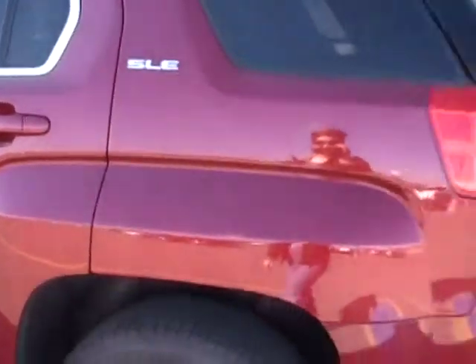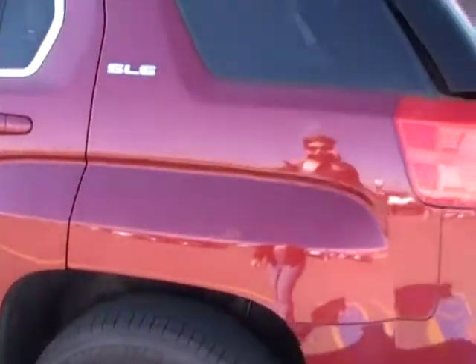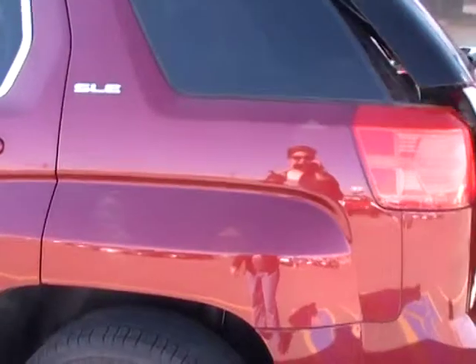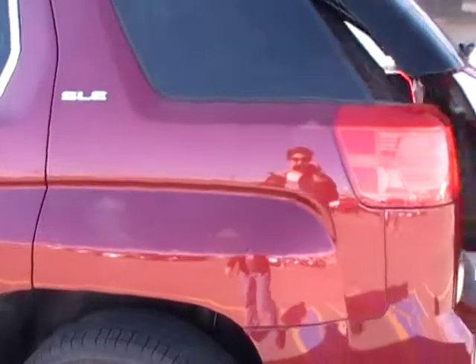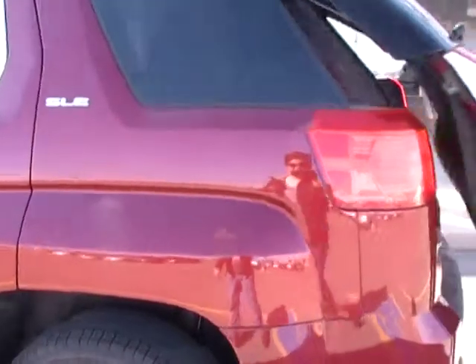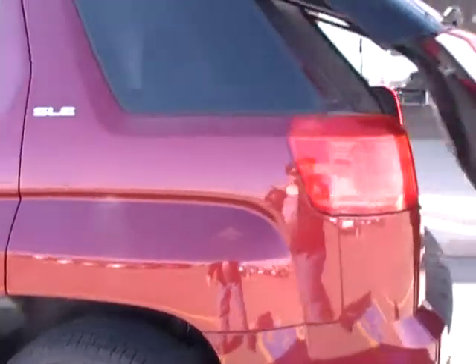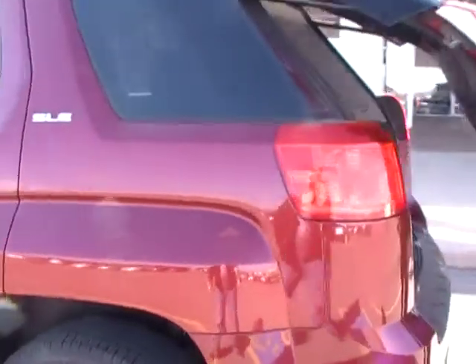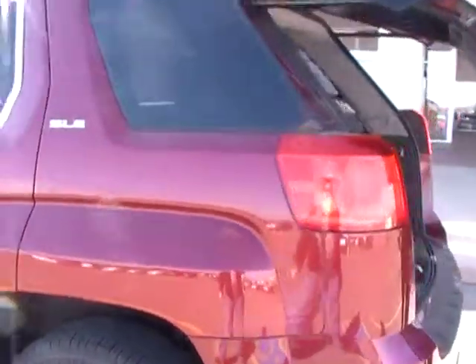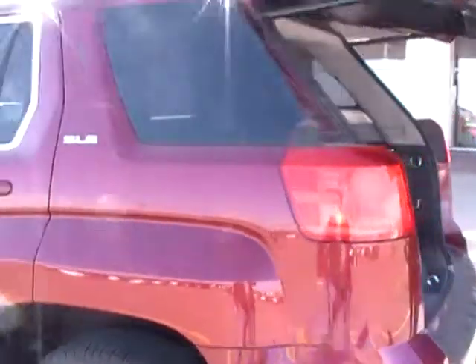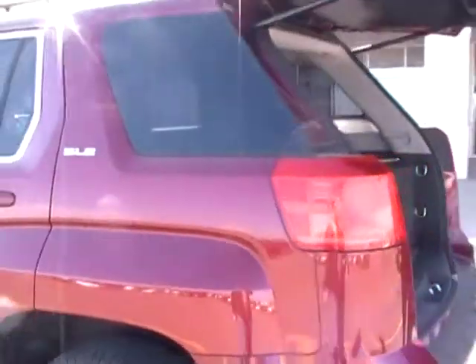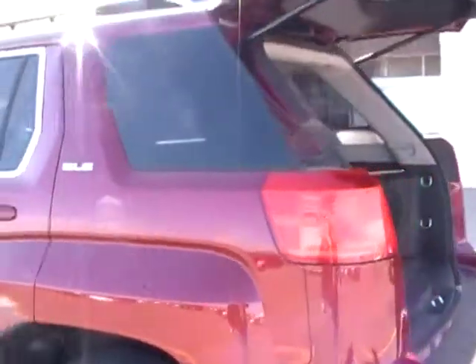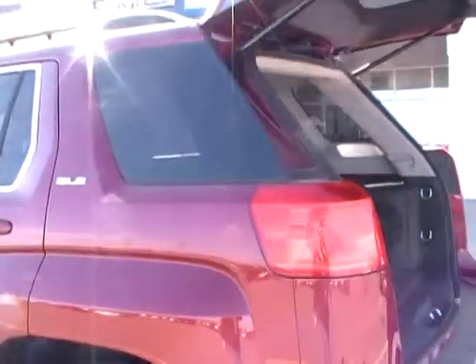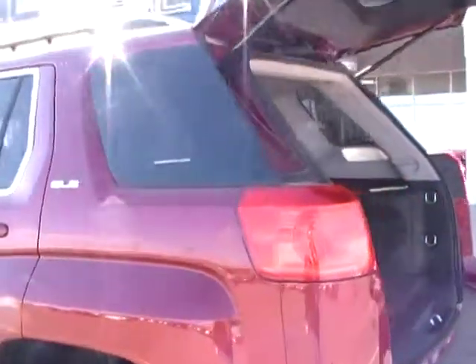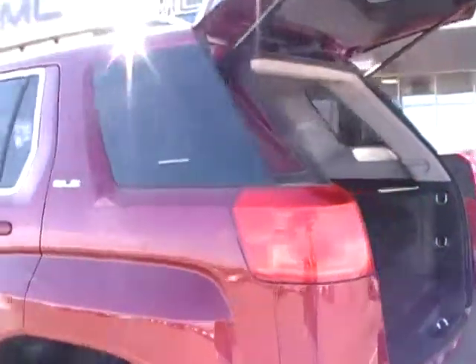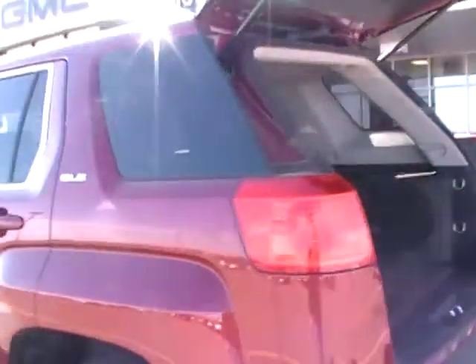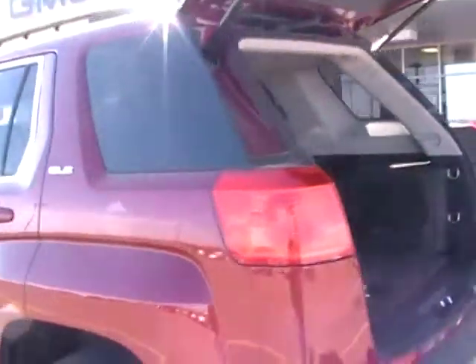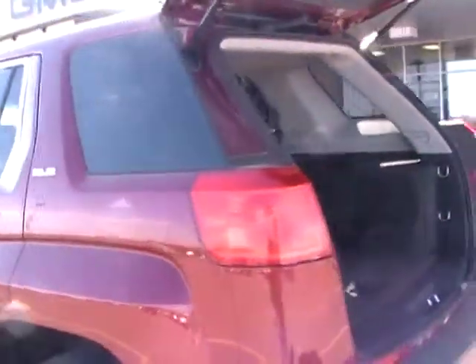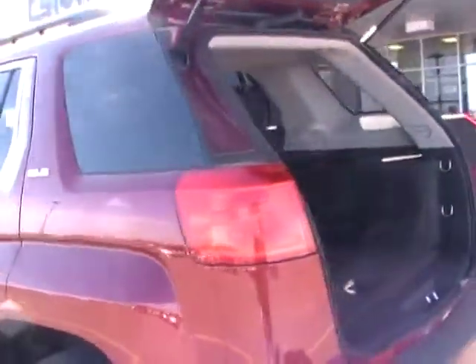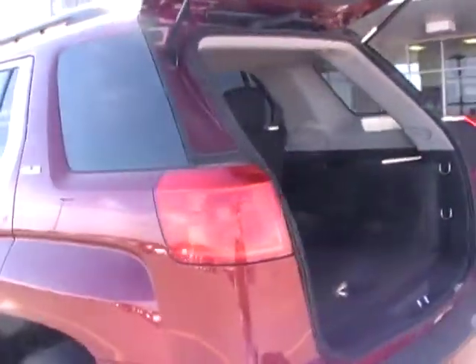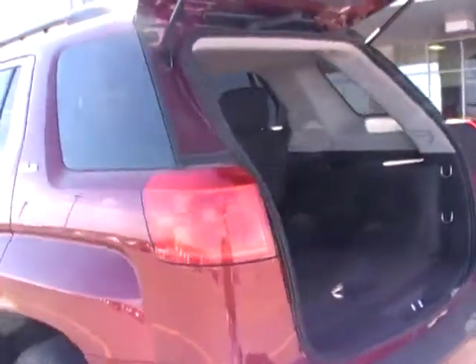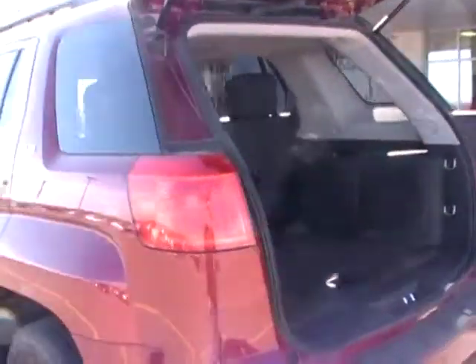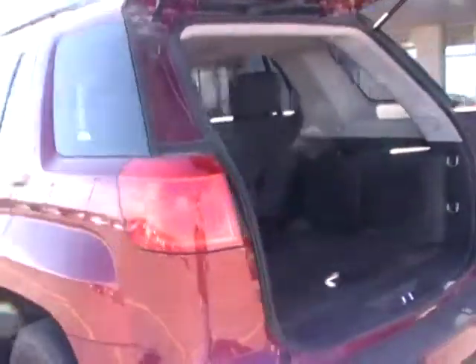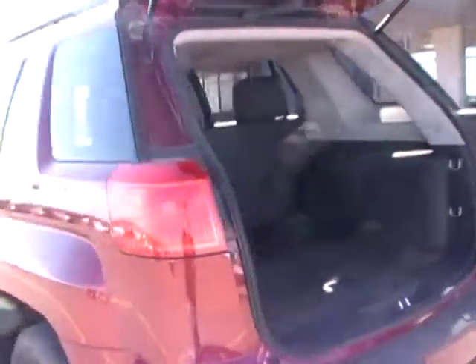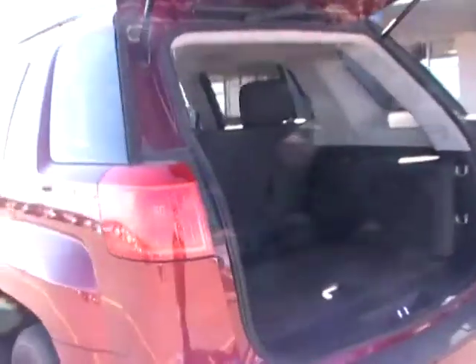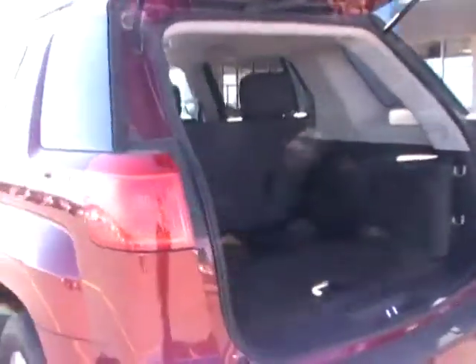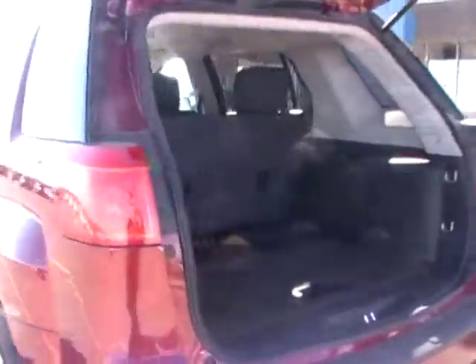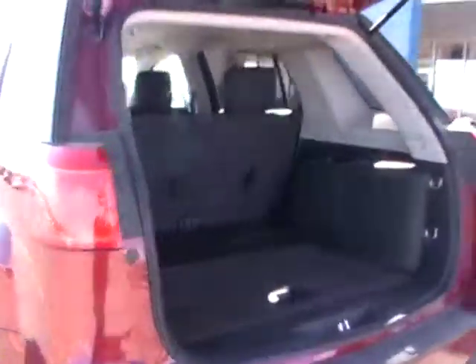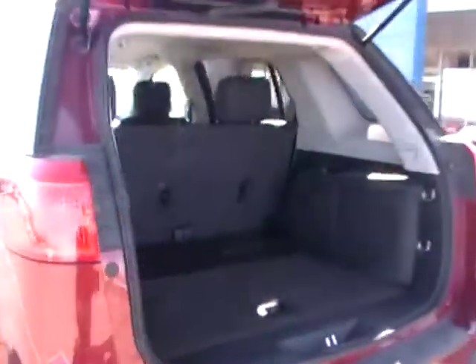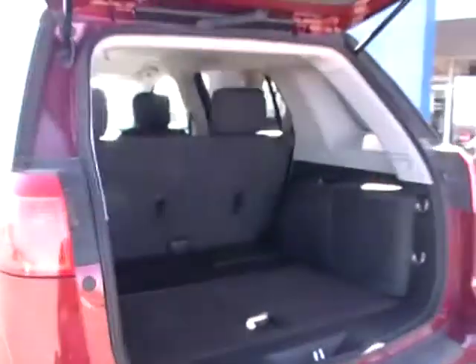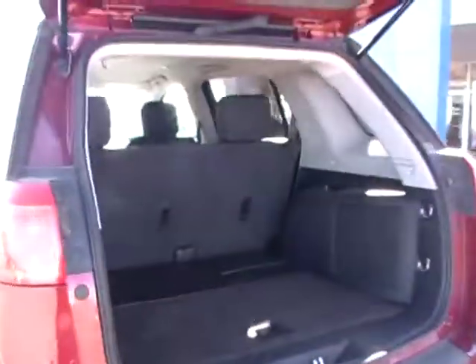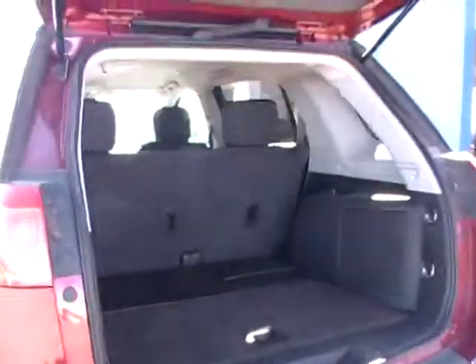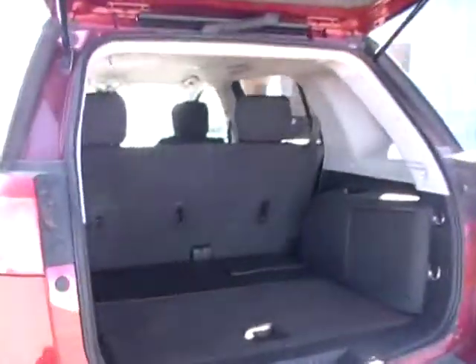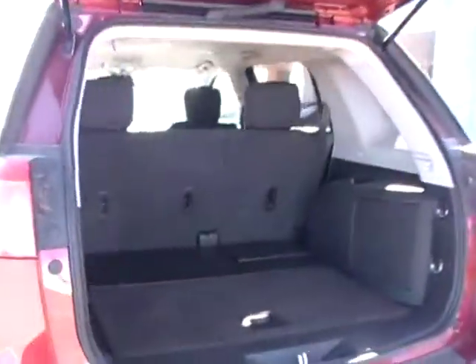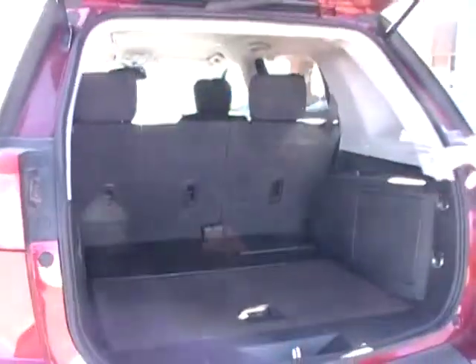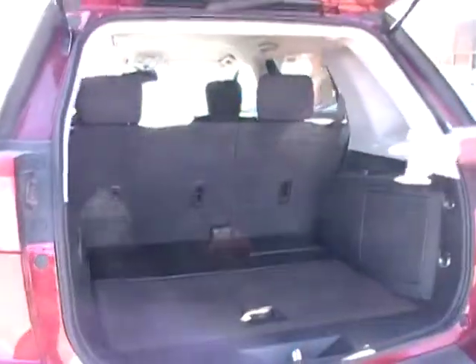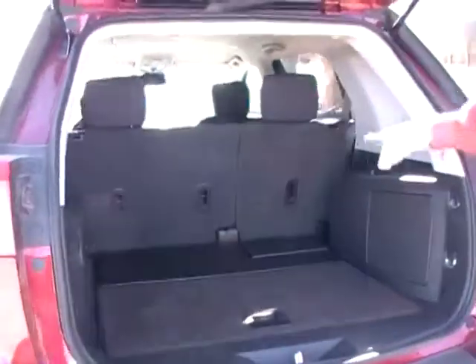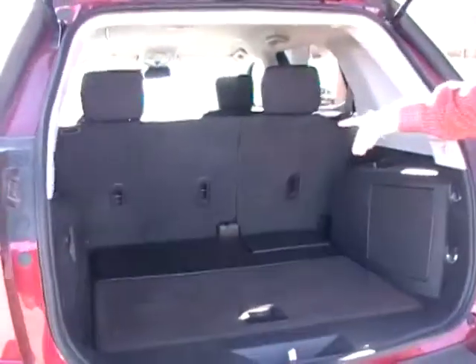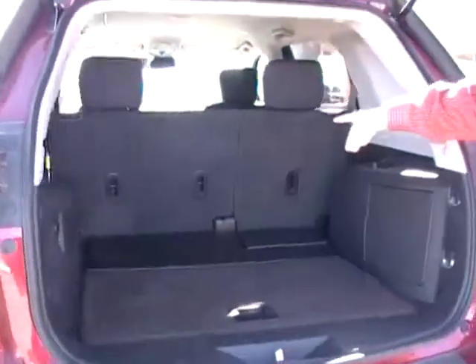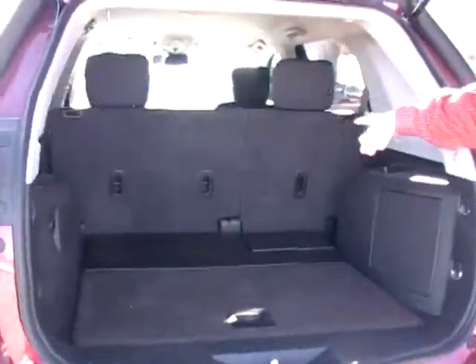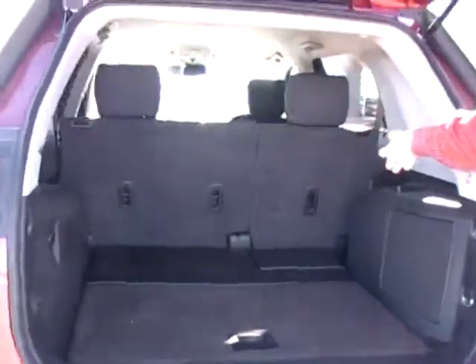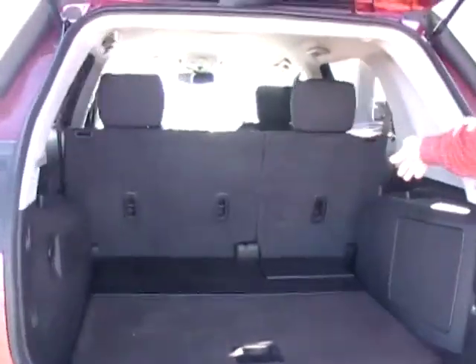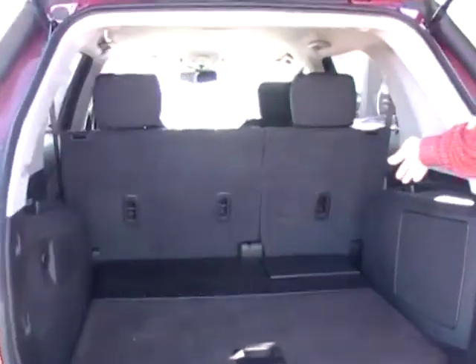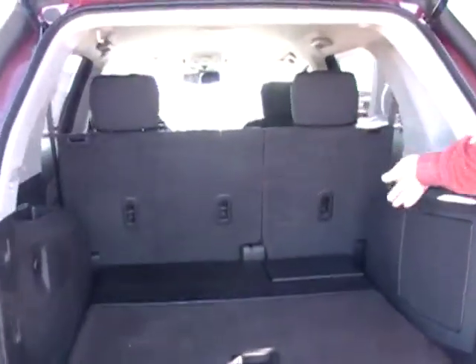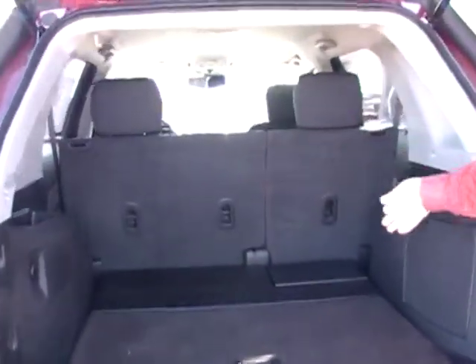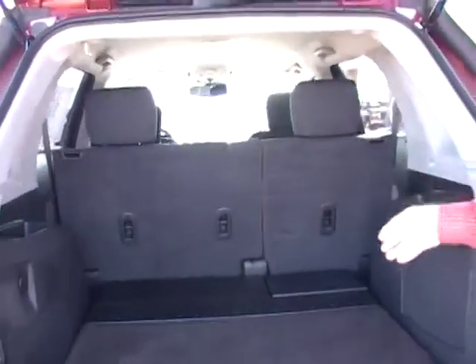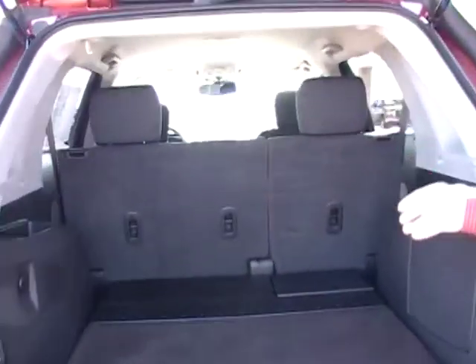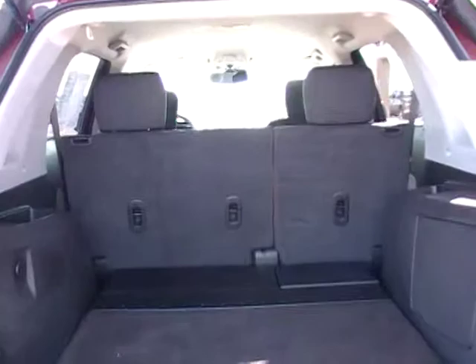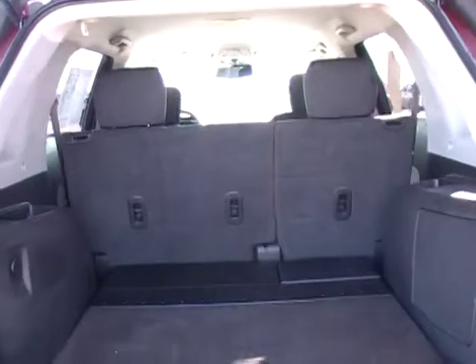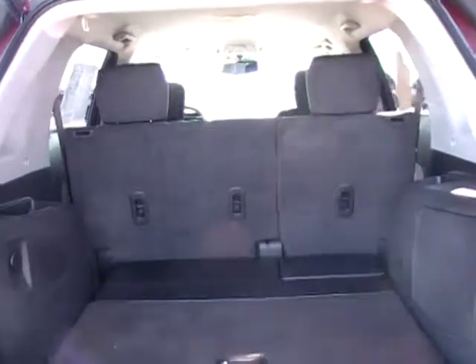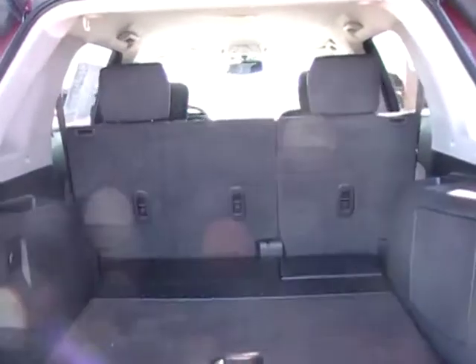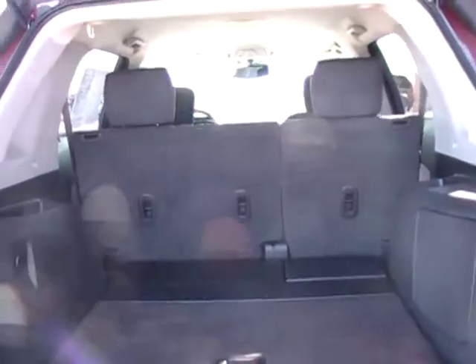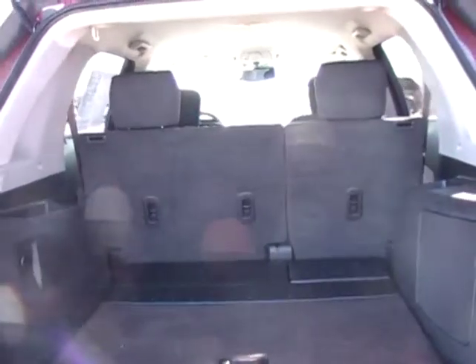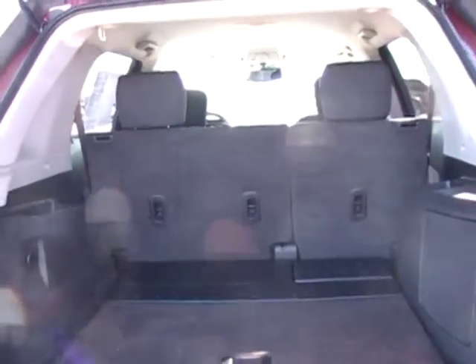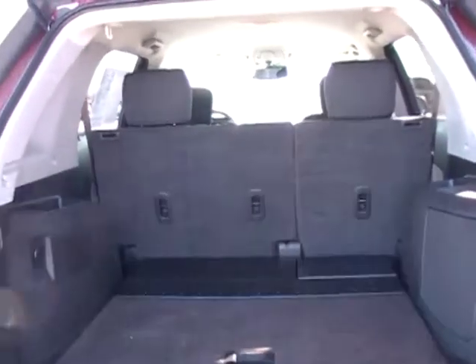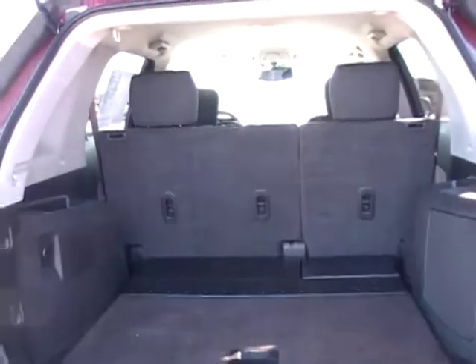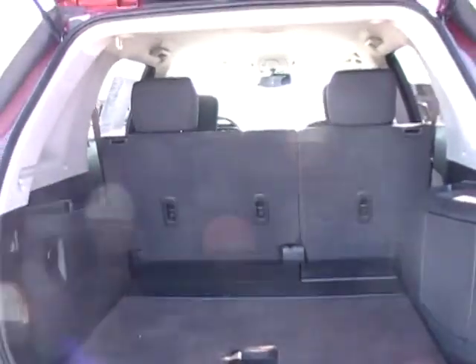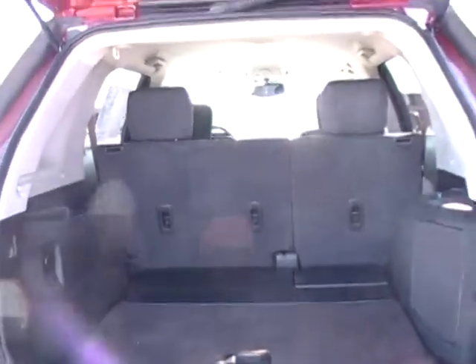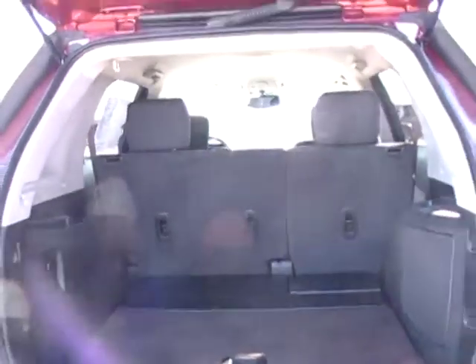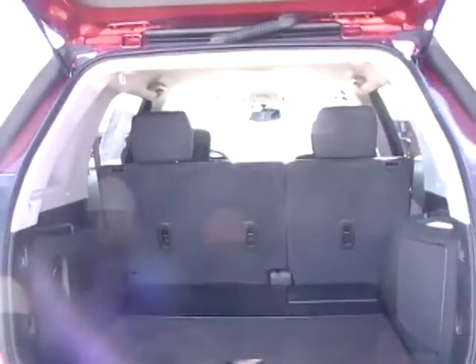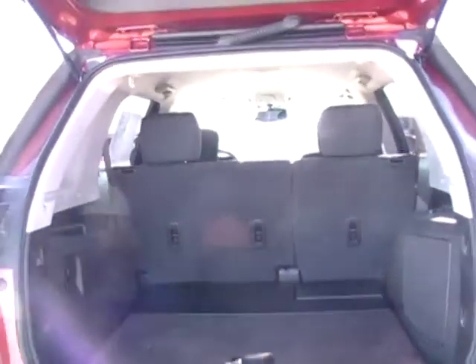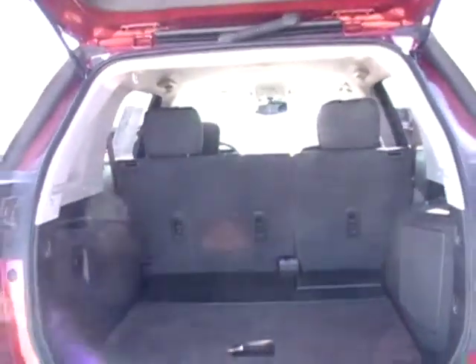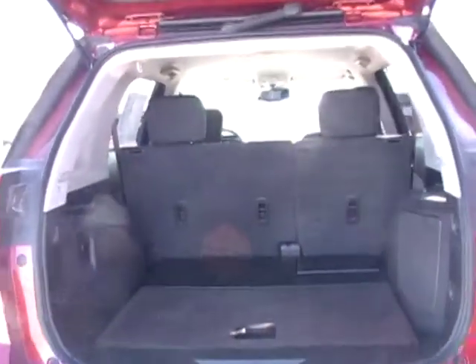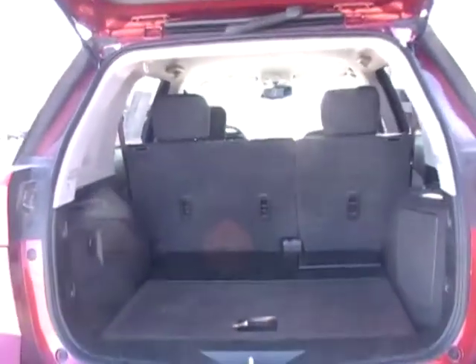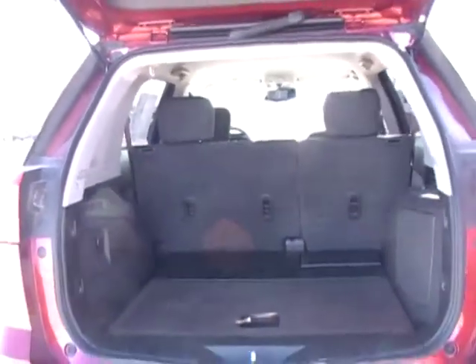You've got plenty of storage room here in the back. These seats lay down flat, so you can haul quite a bit in it.